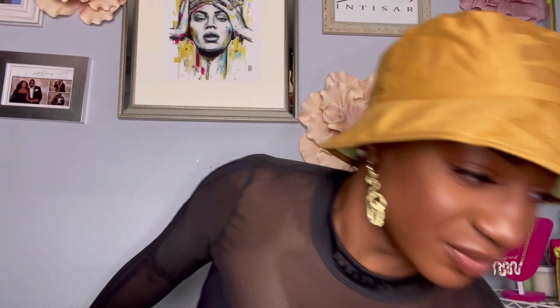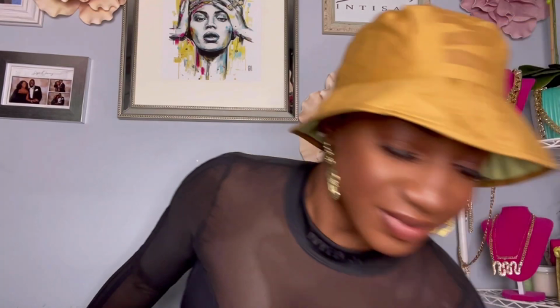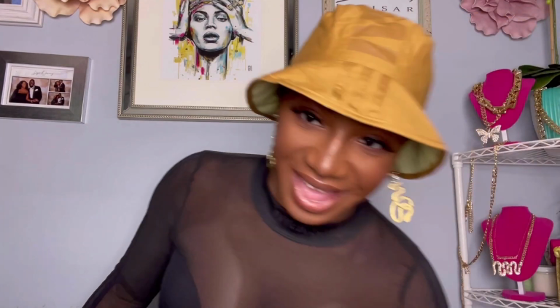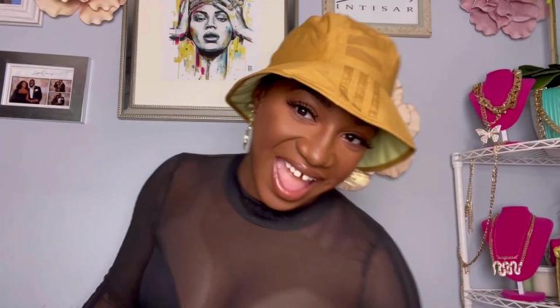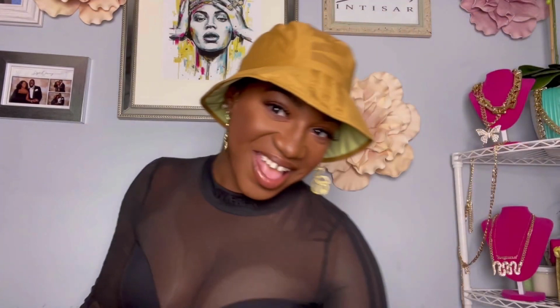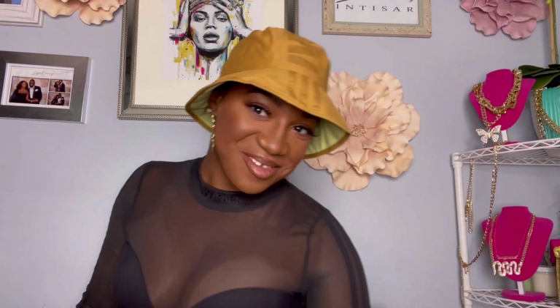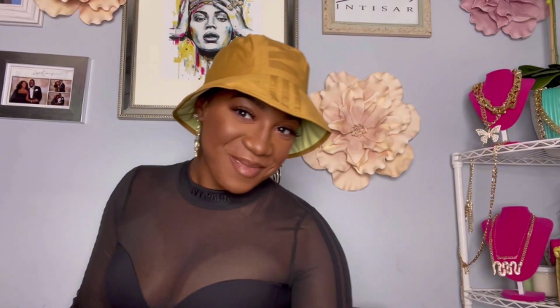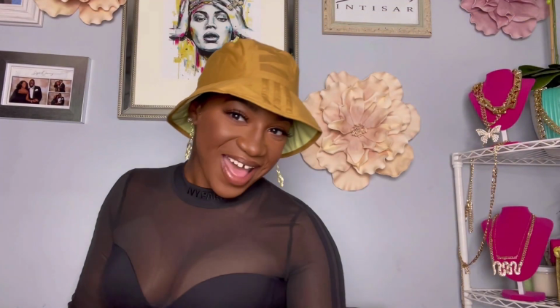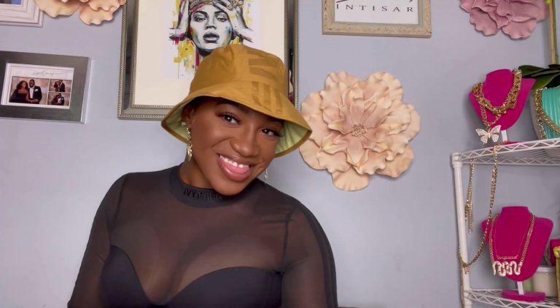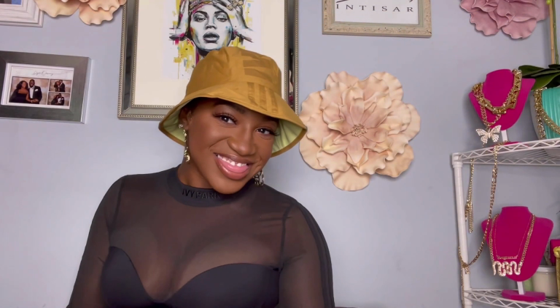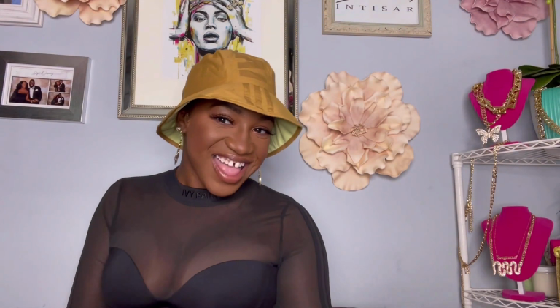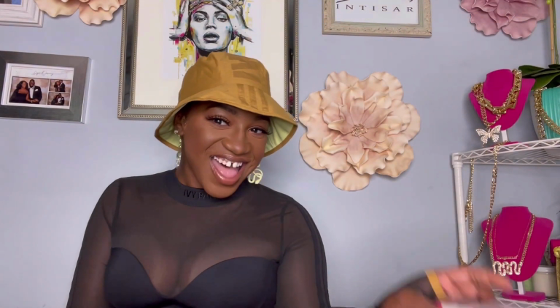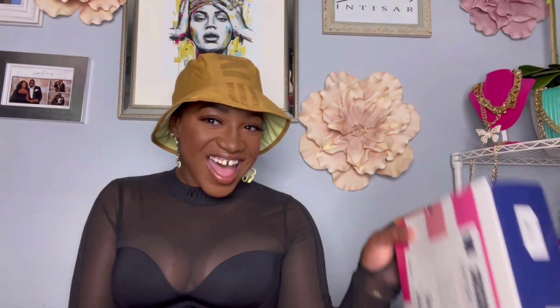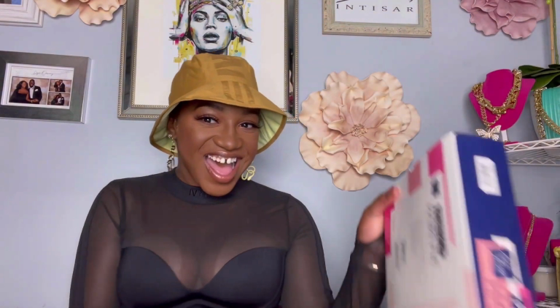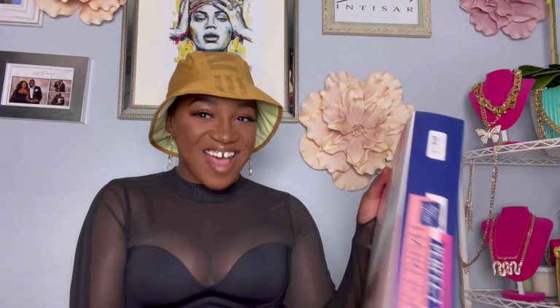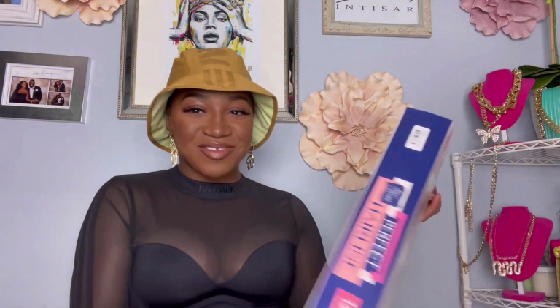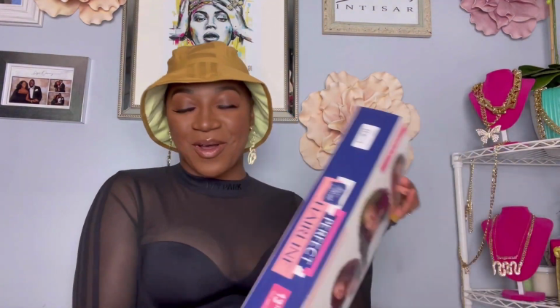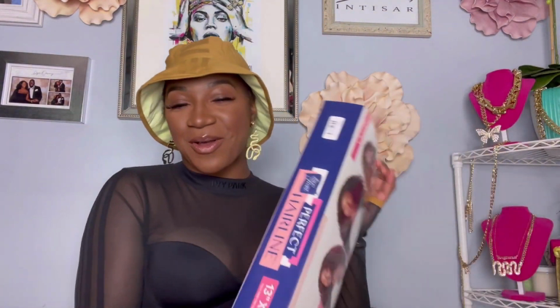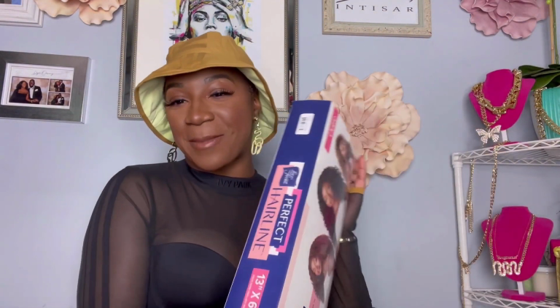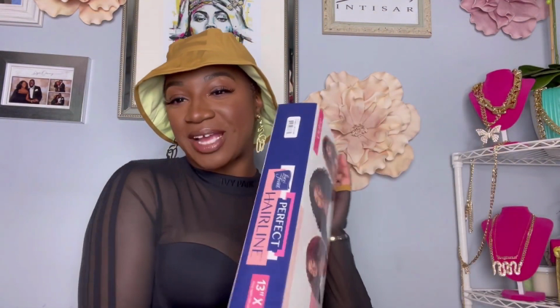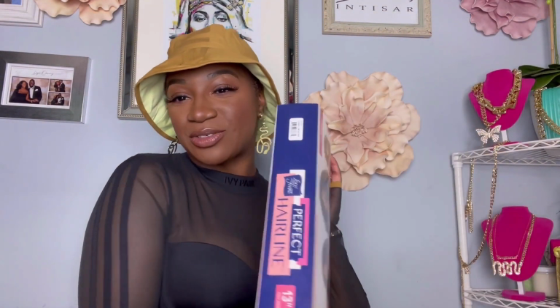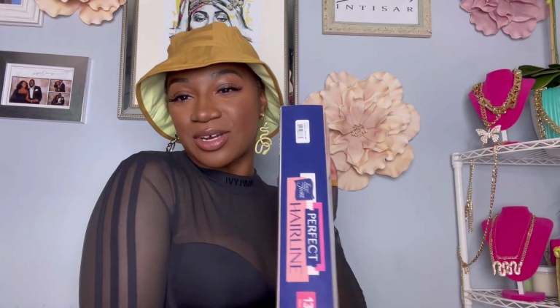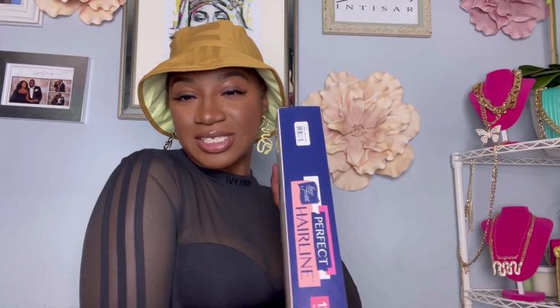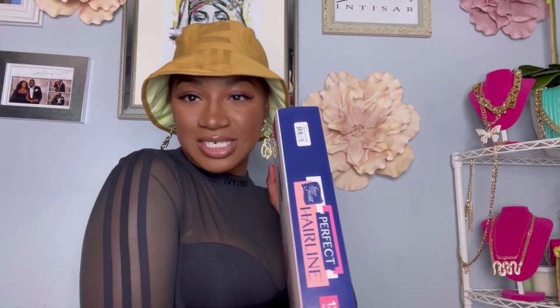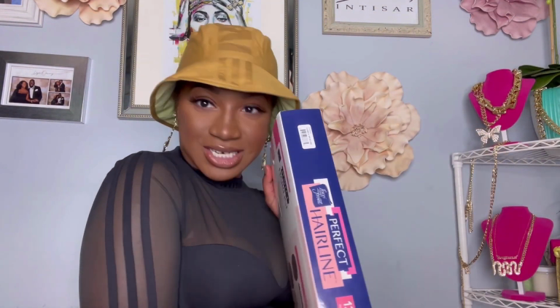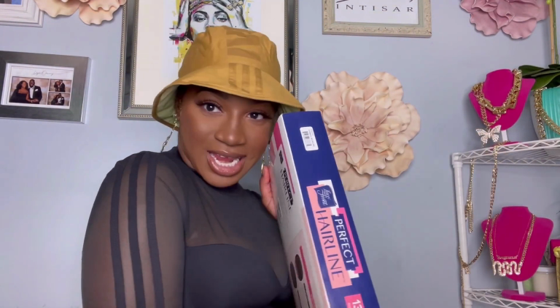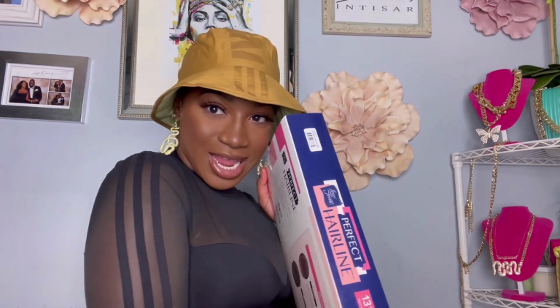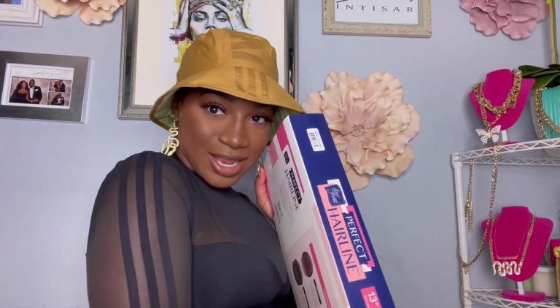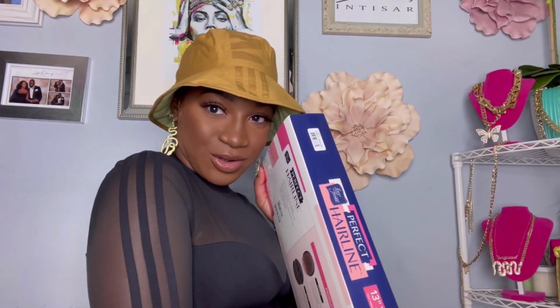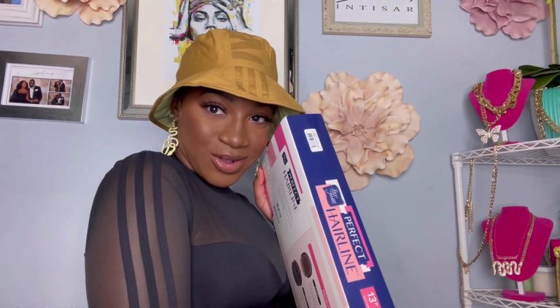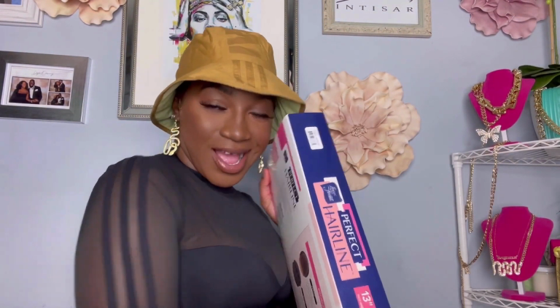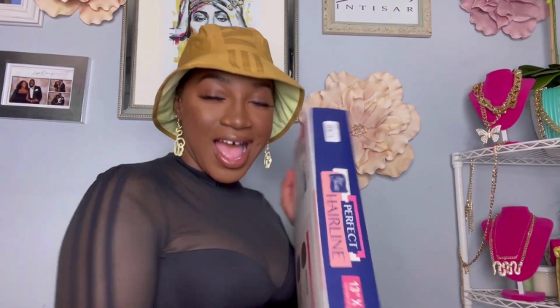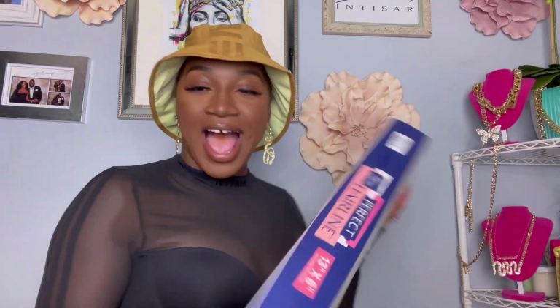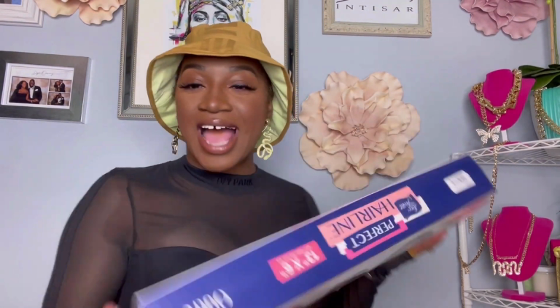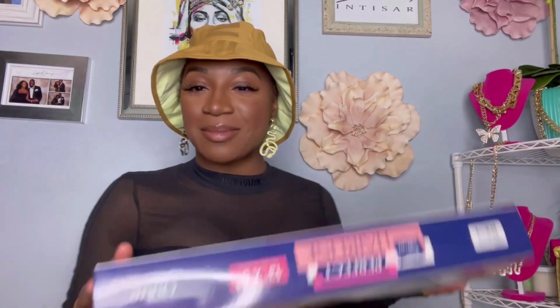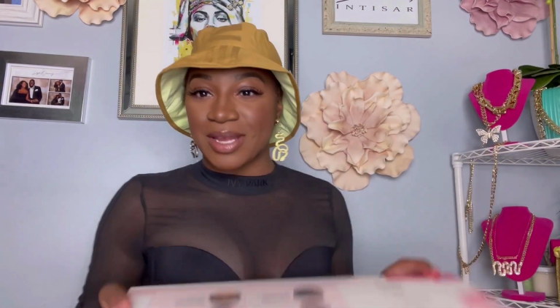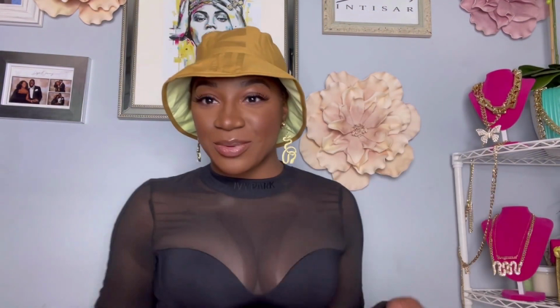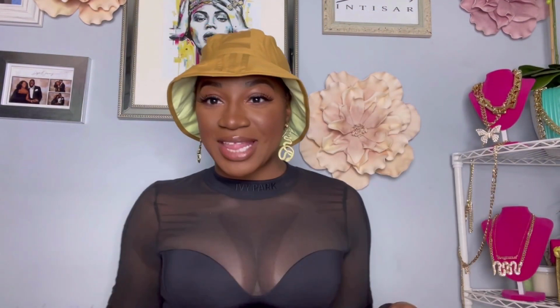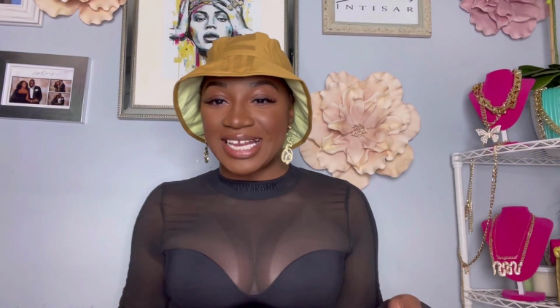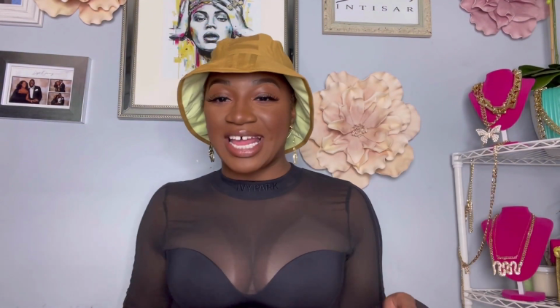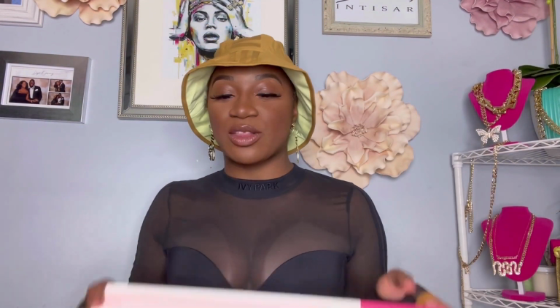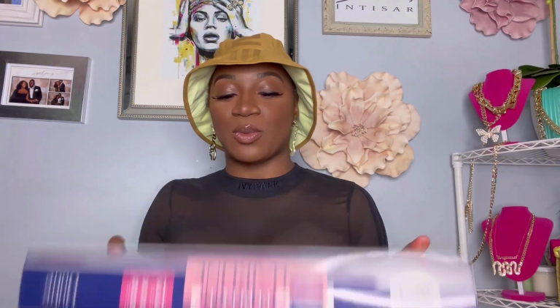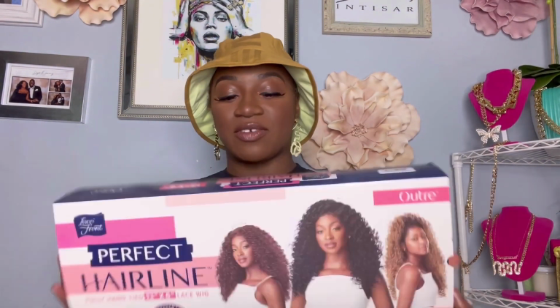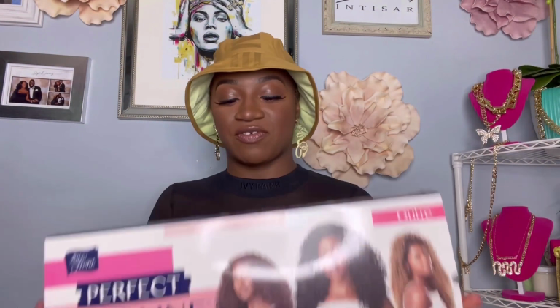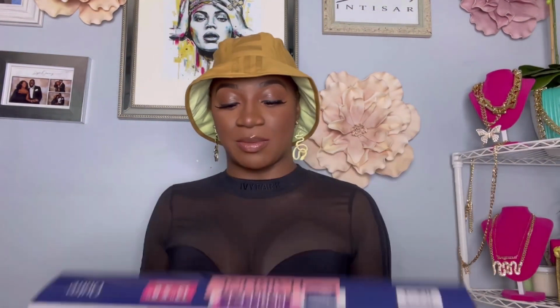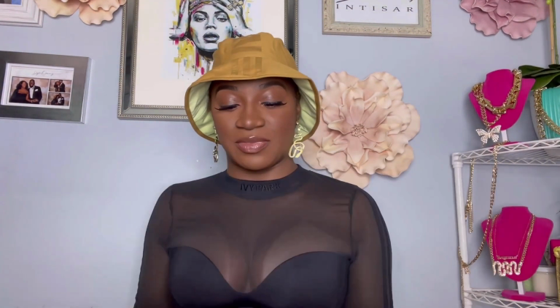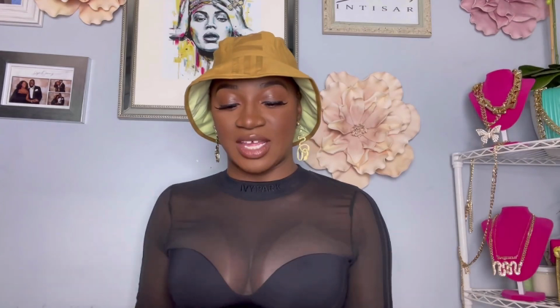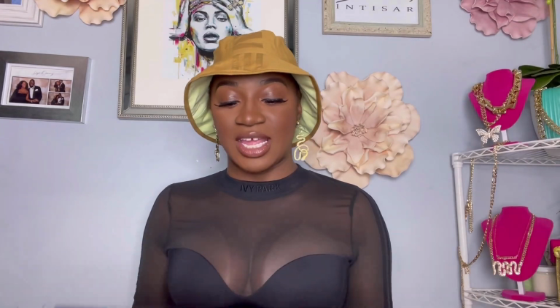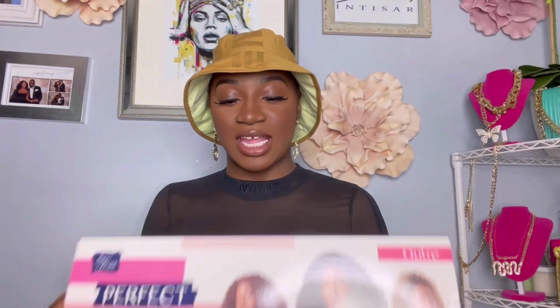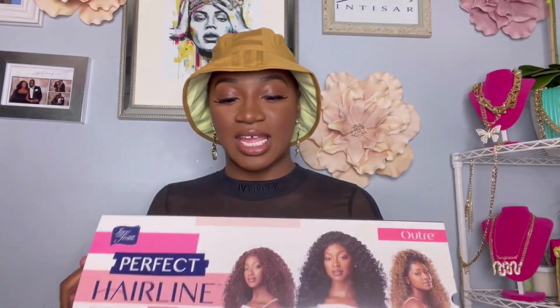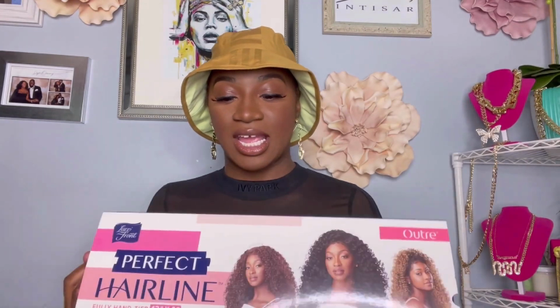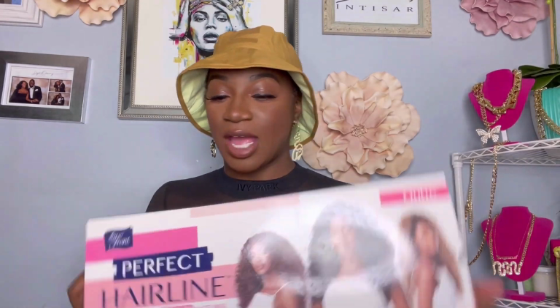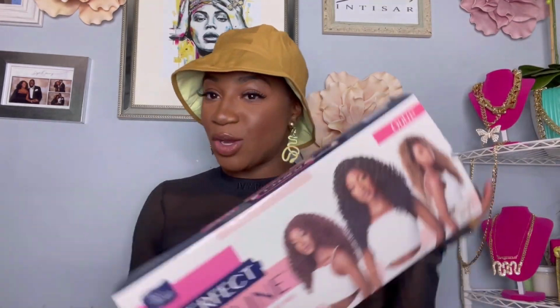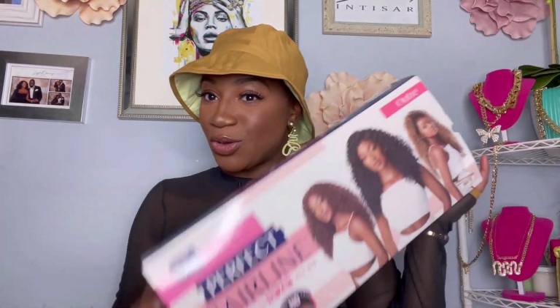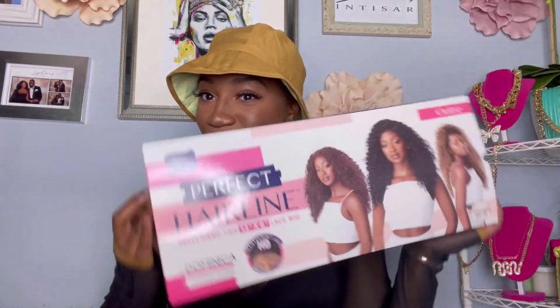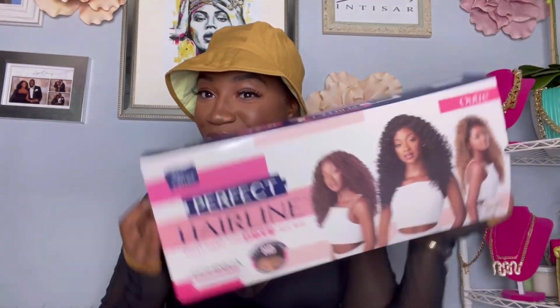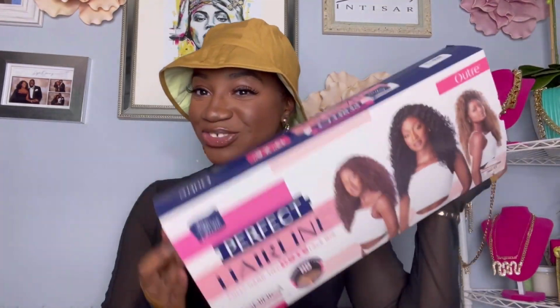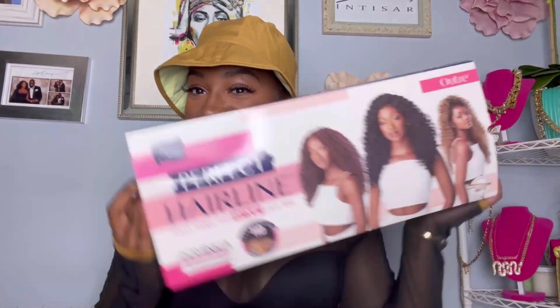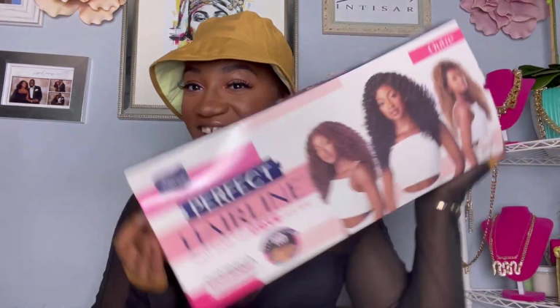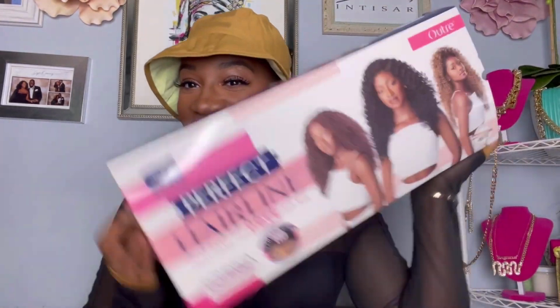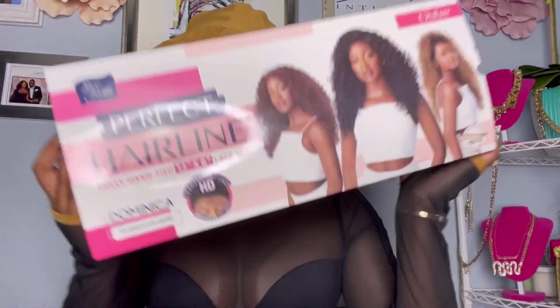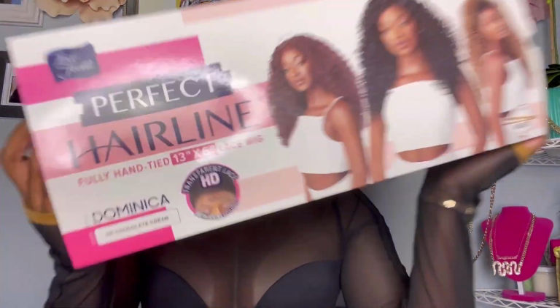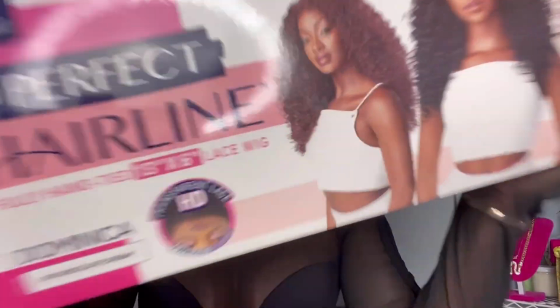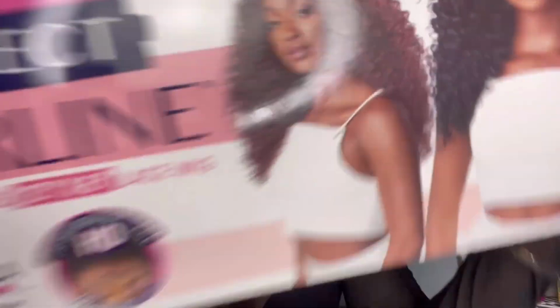Hey, my loves! Welcome back to our channel. I am here with another one from Outre.